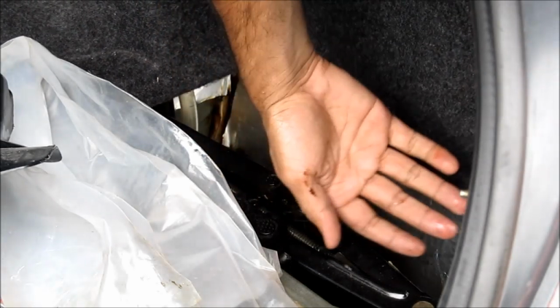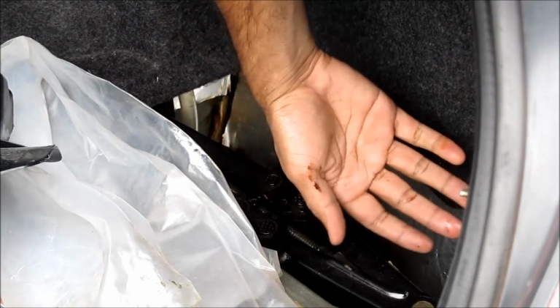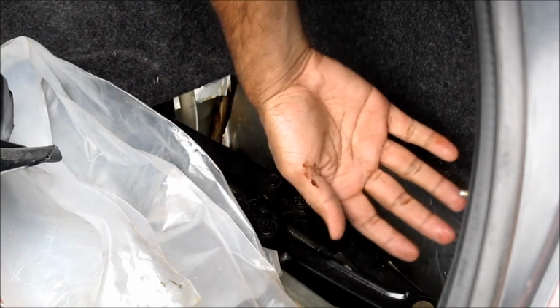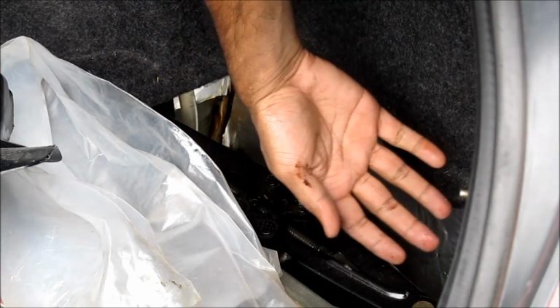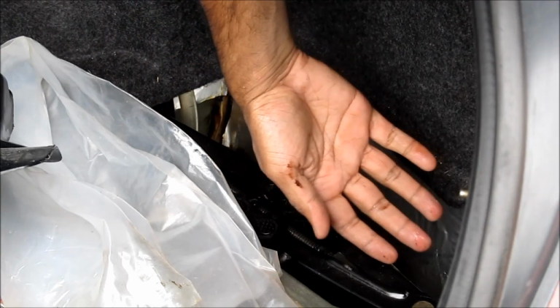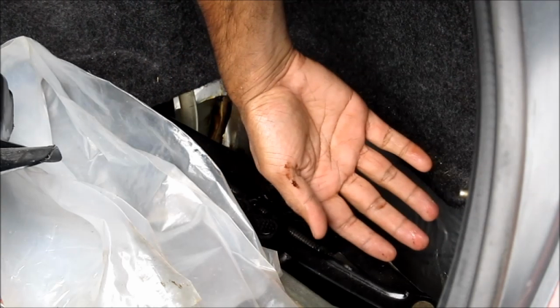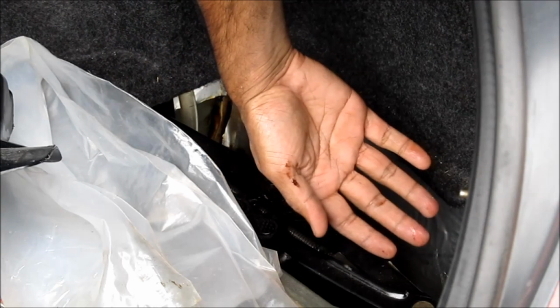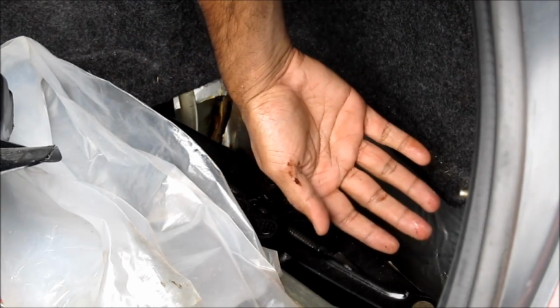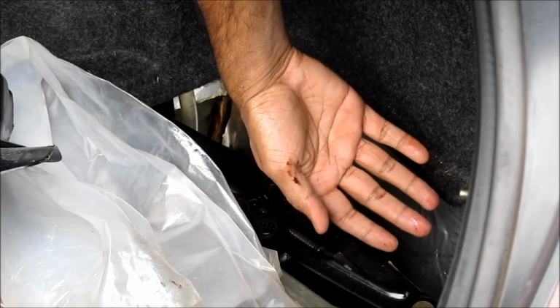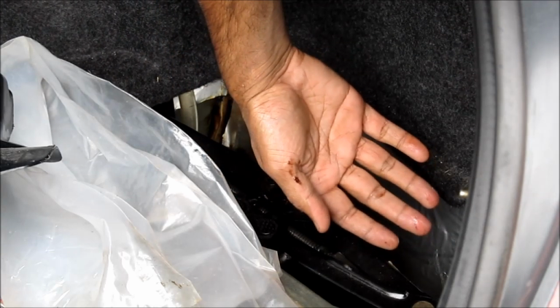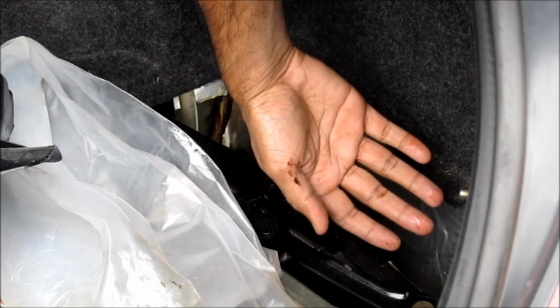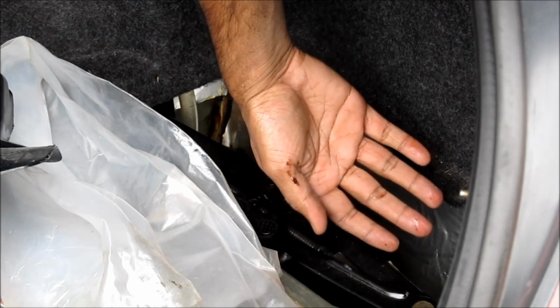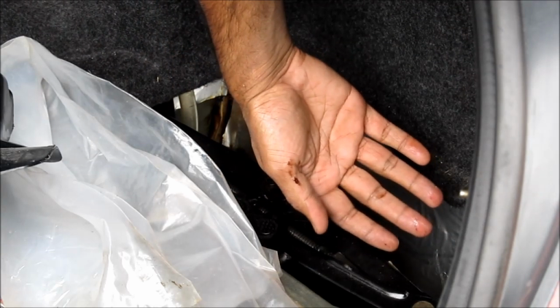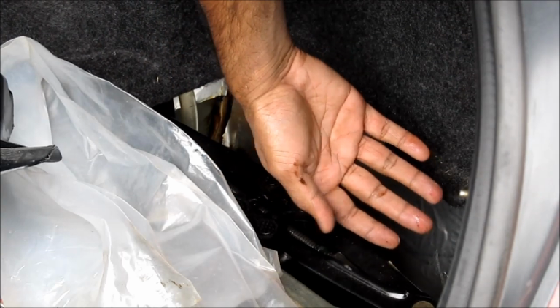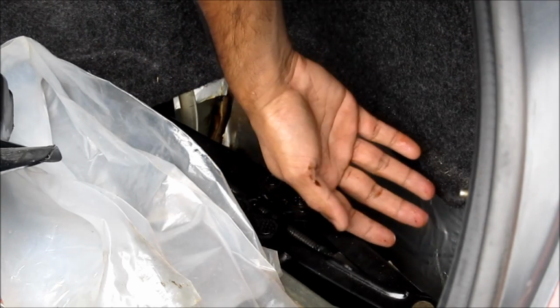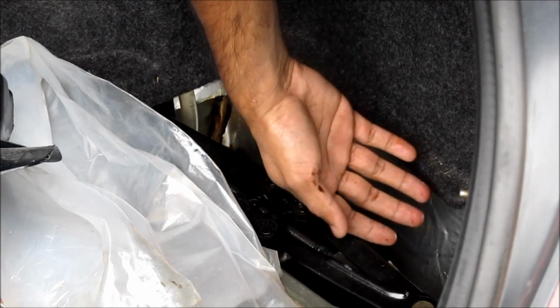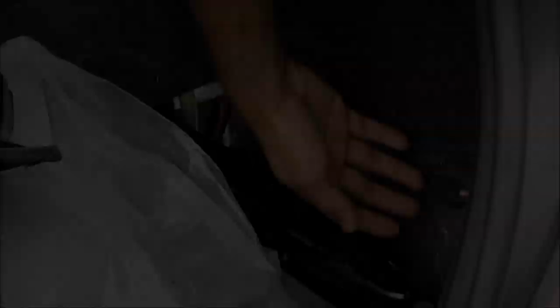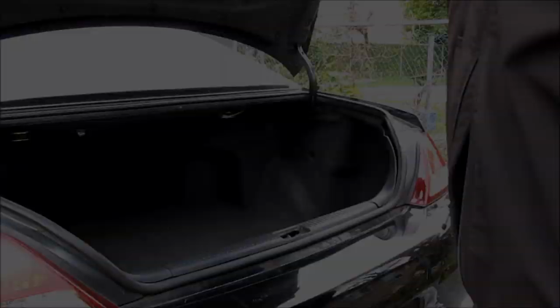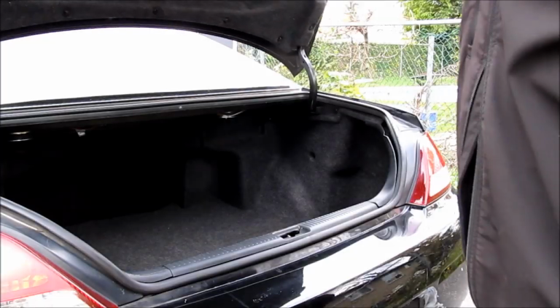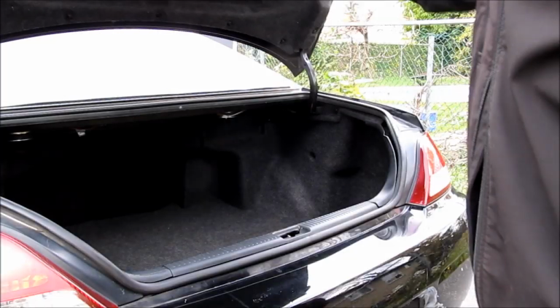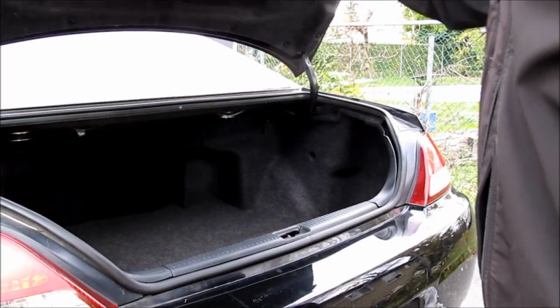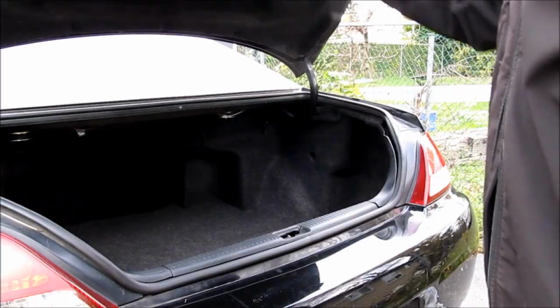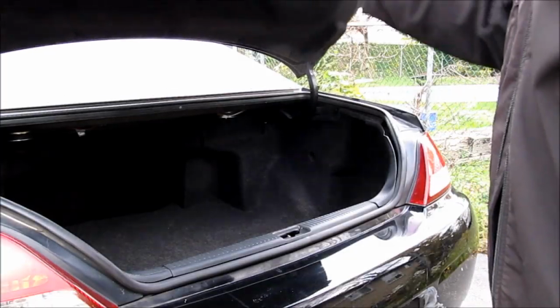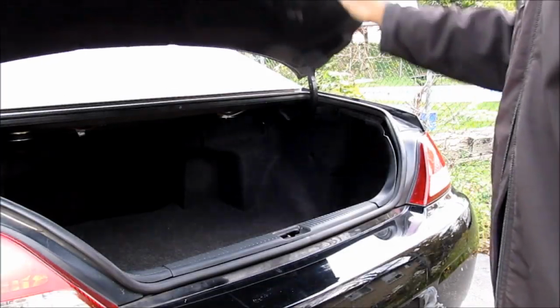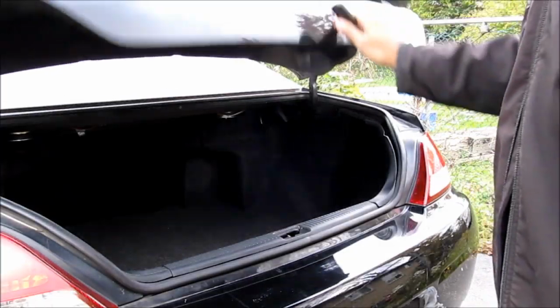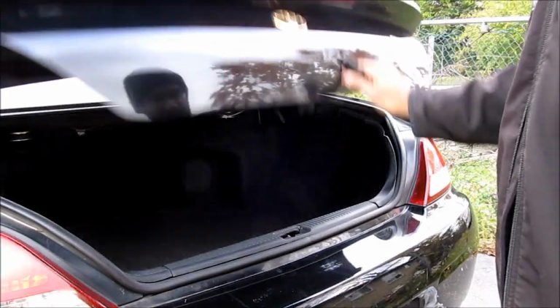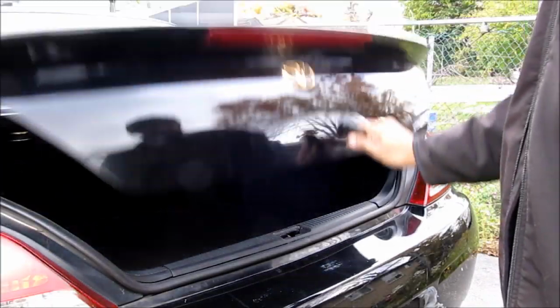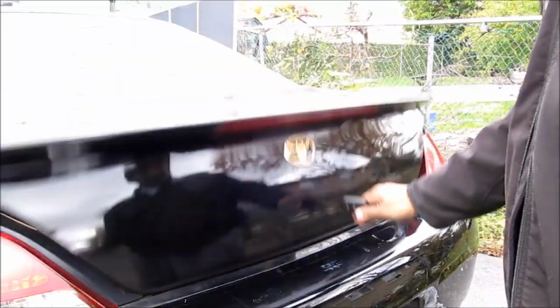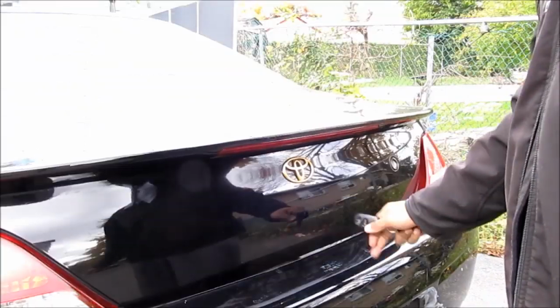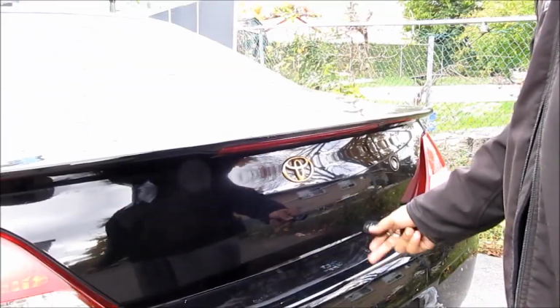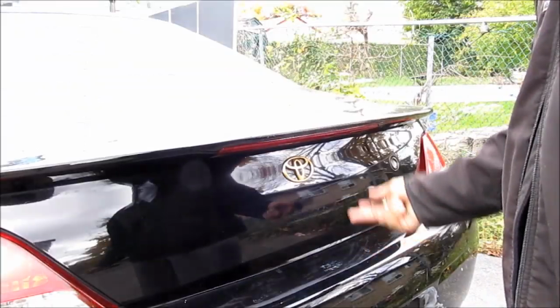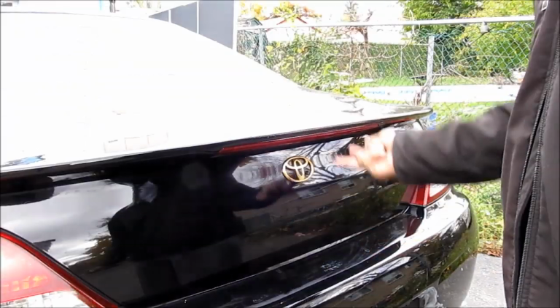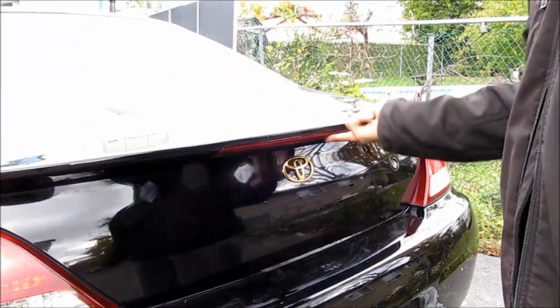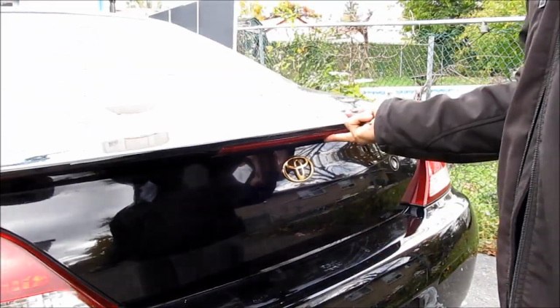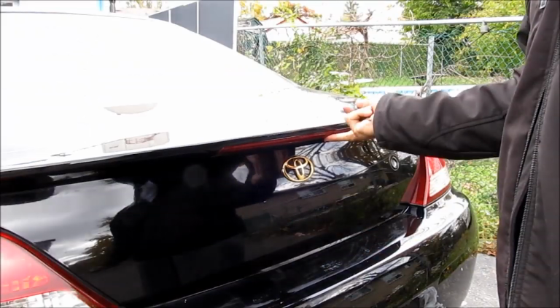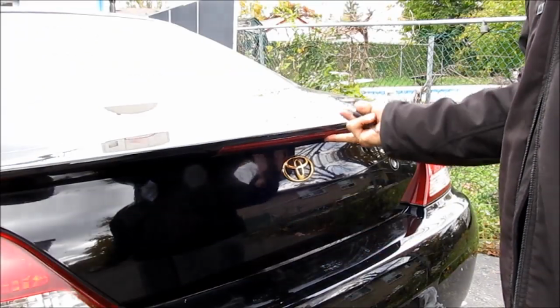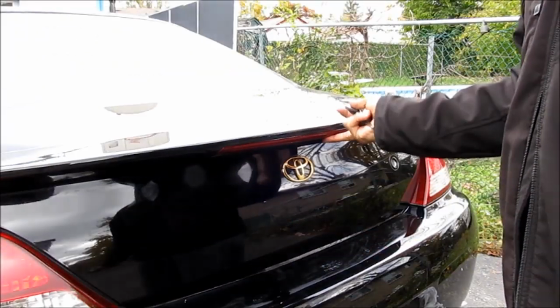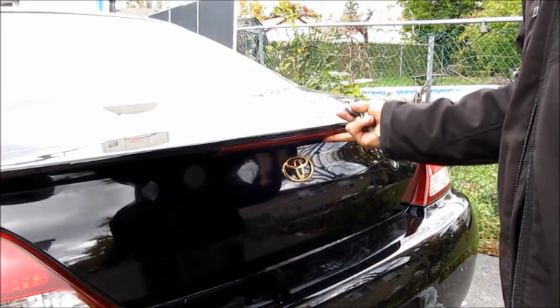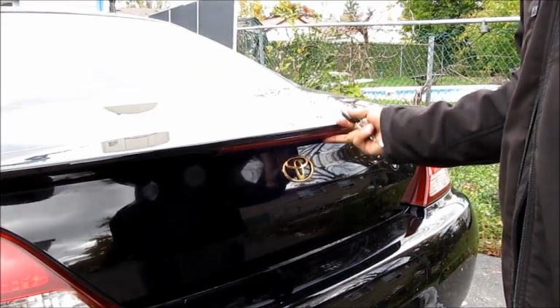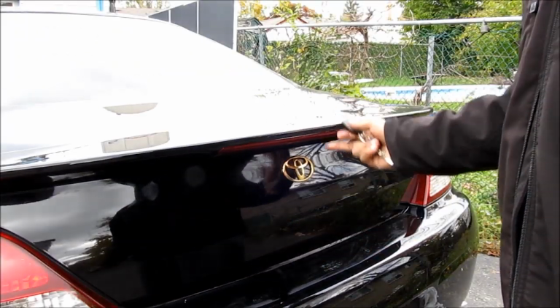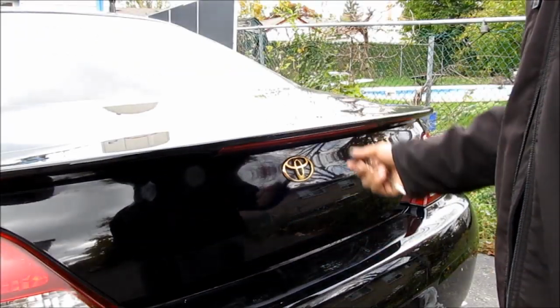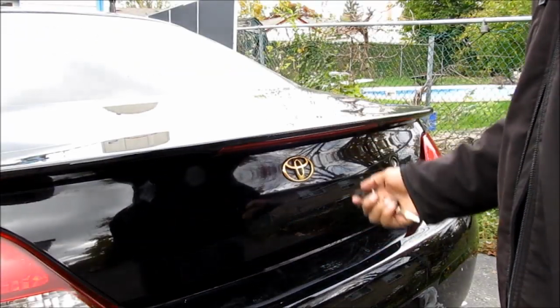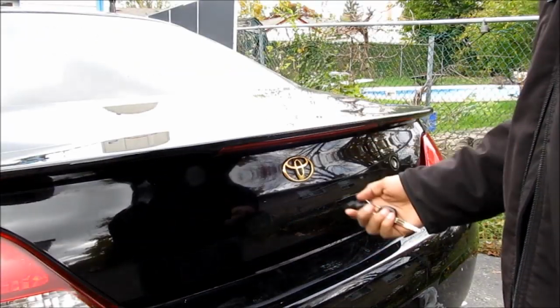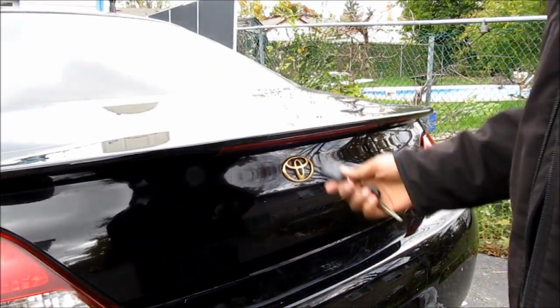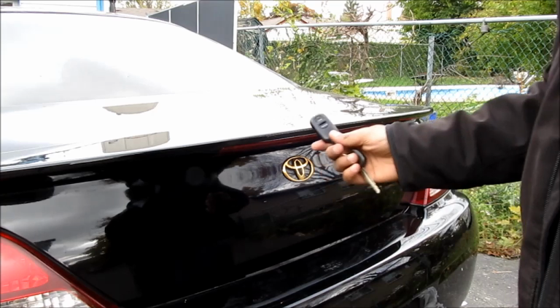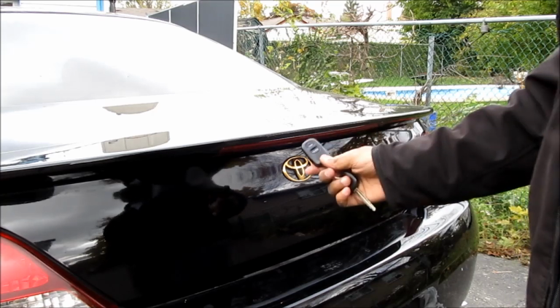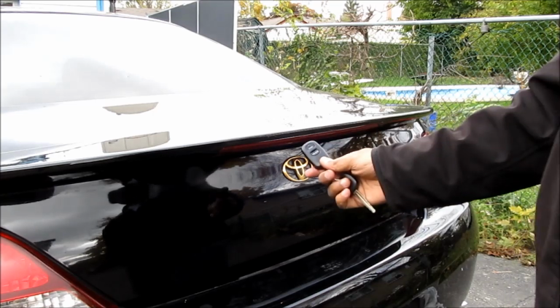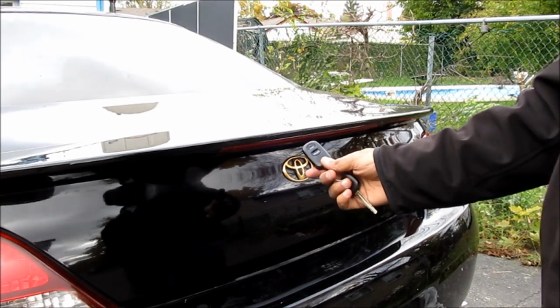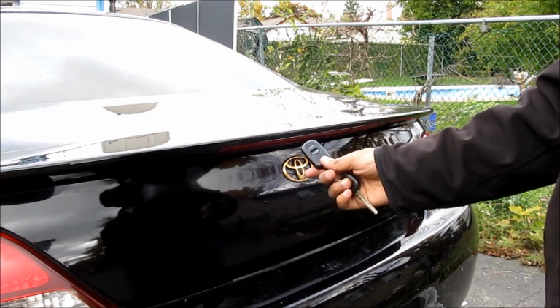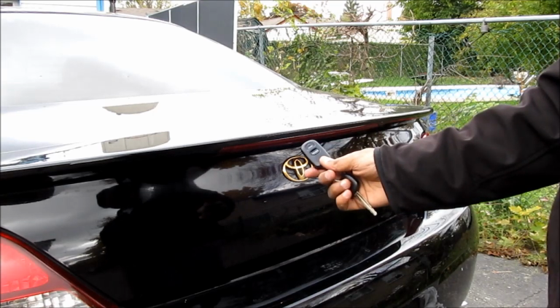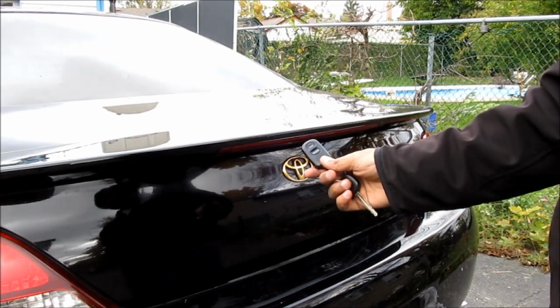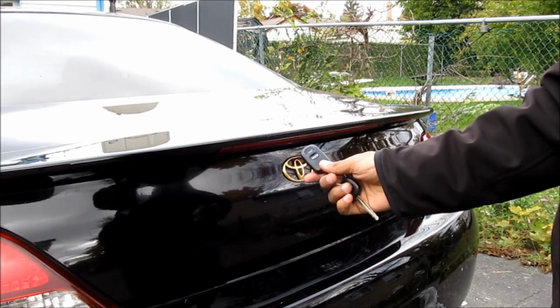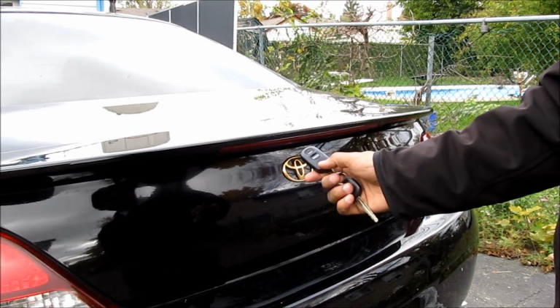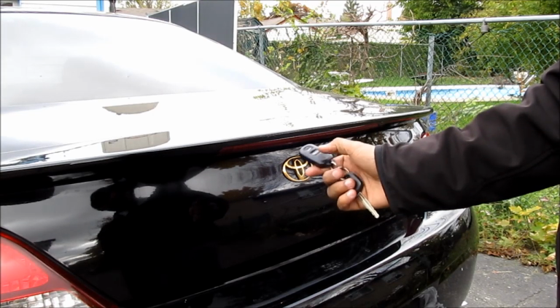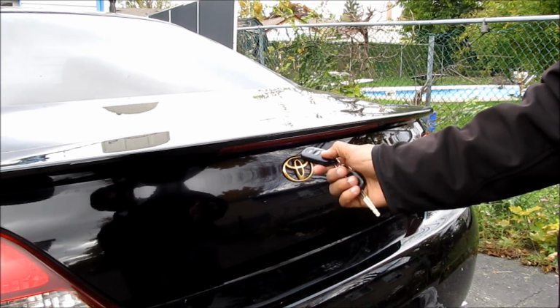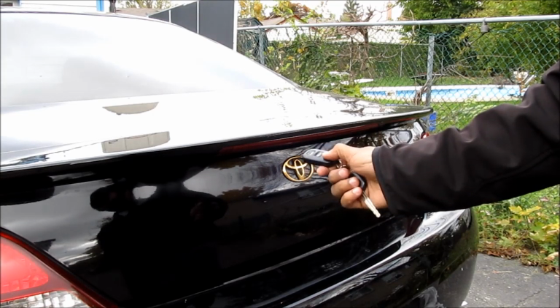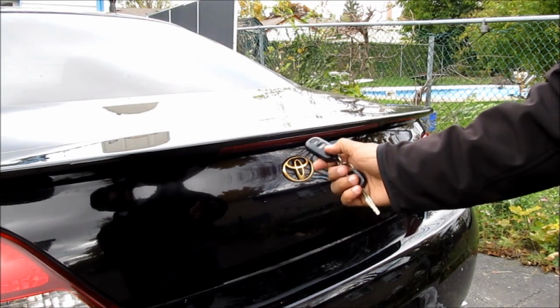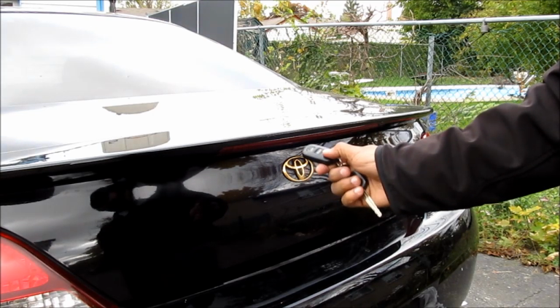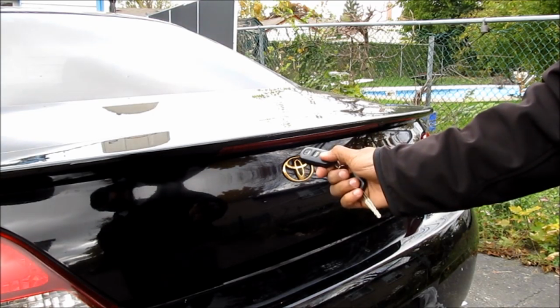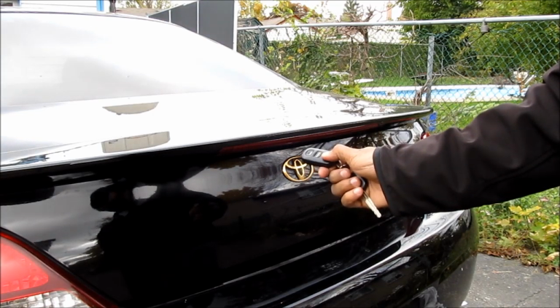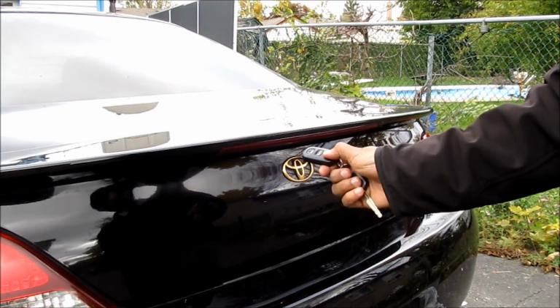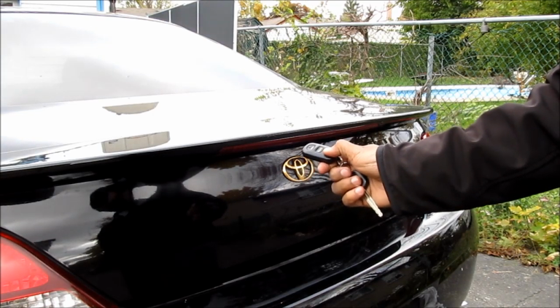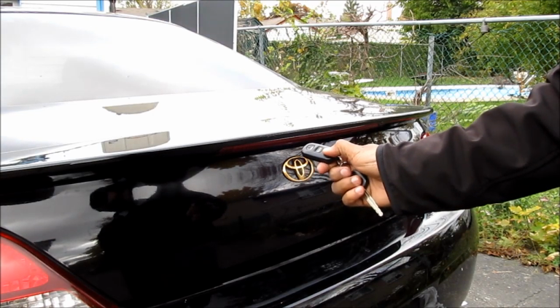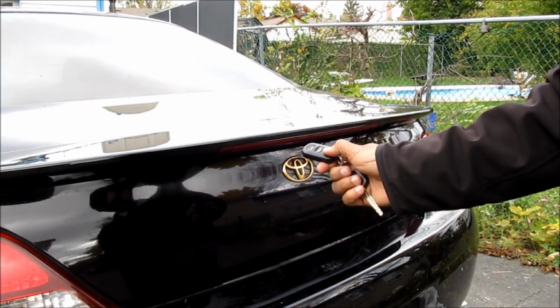If you see oily residue down where the jack is, that's a good sign — it tells you the car has been rust-proofed. Check to make sure the trunk locks properly, and if you've got a remote trunk popper, make sure that works too.